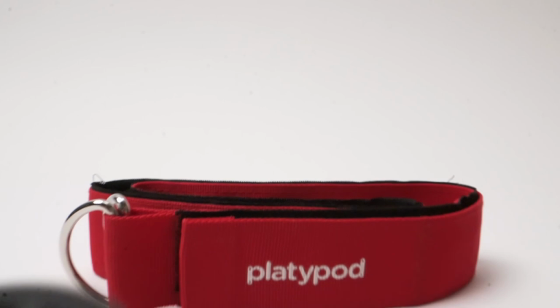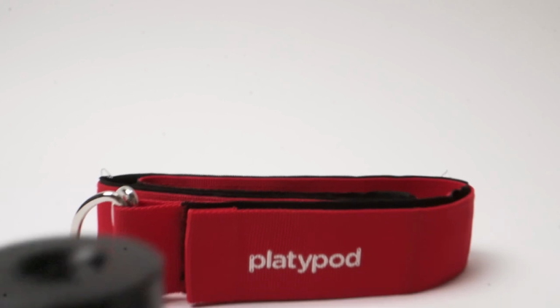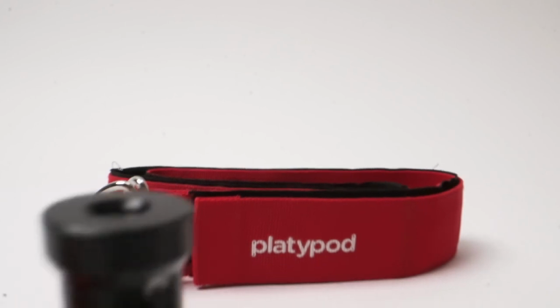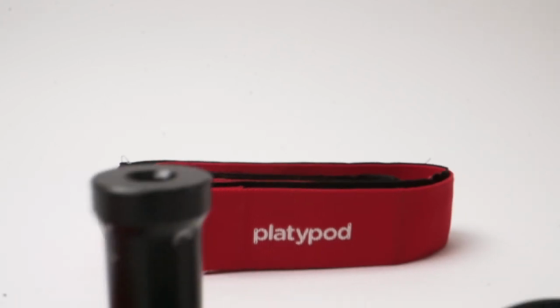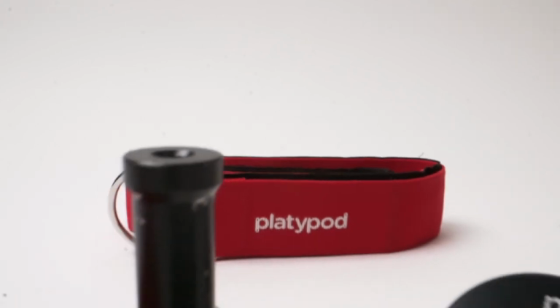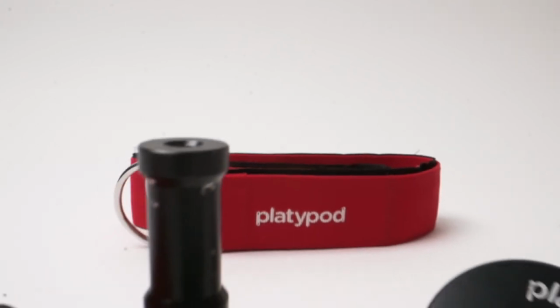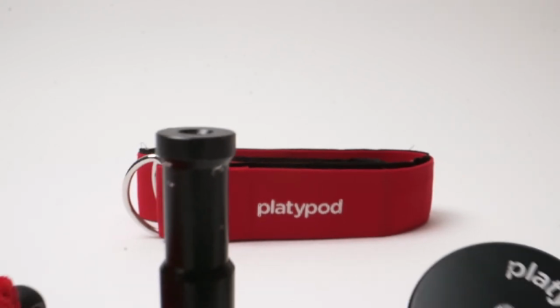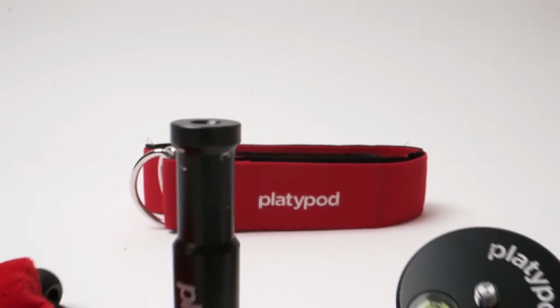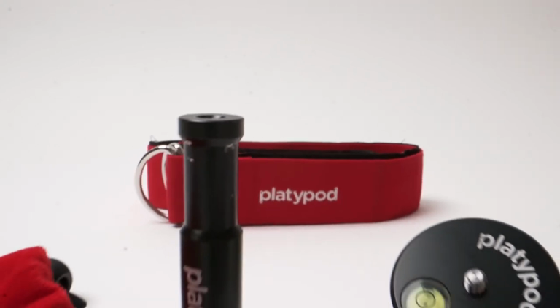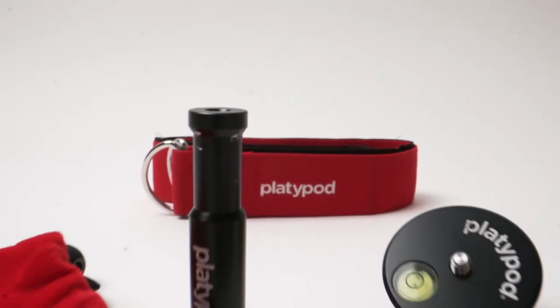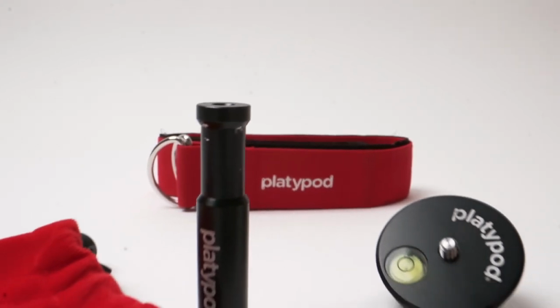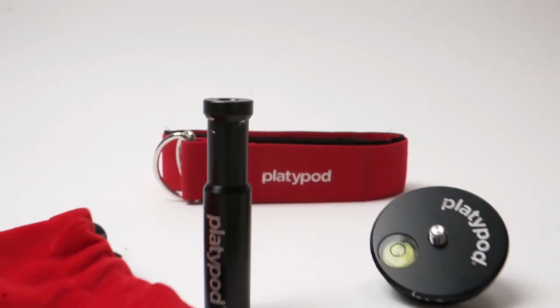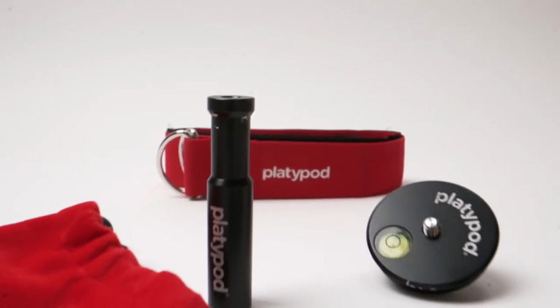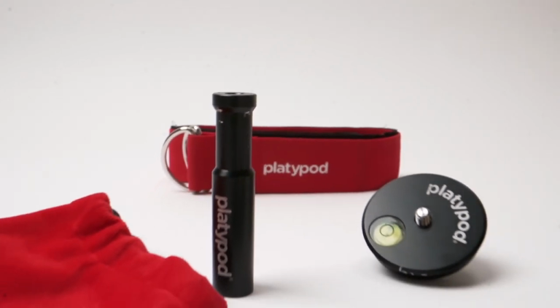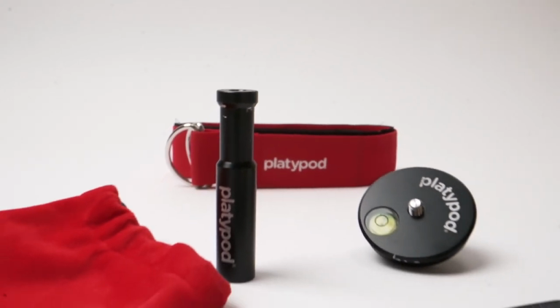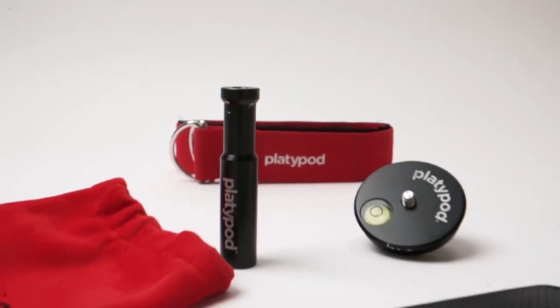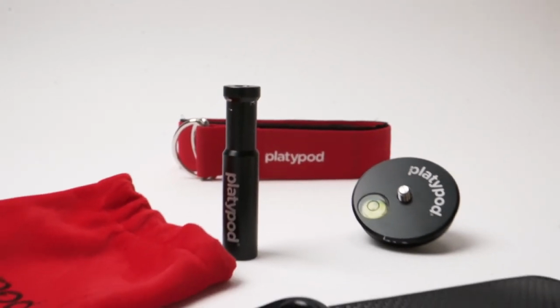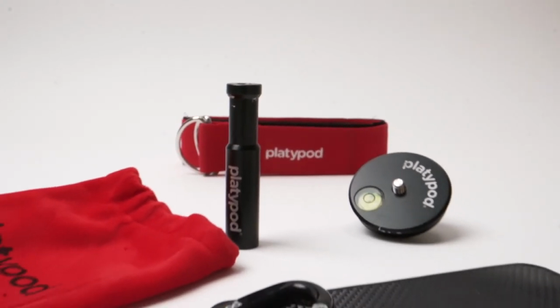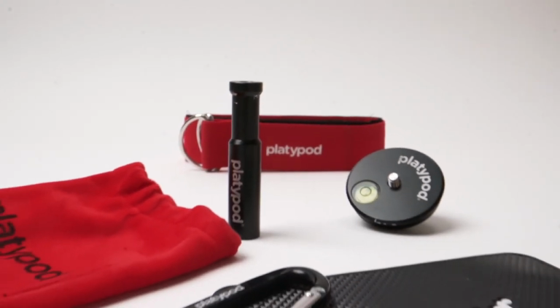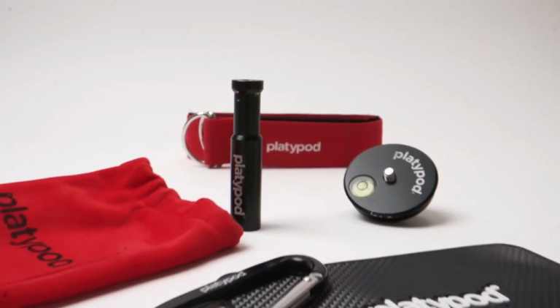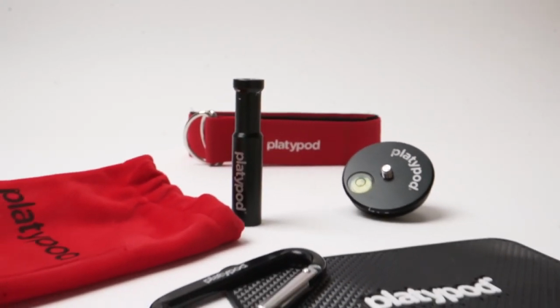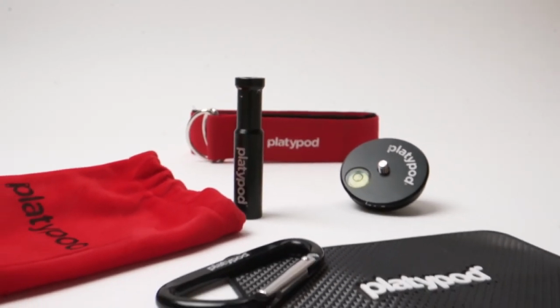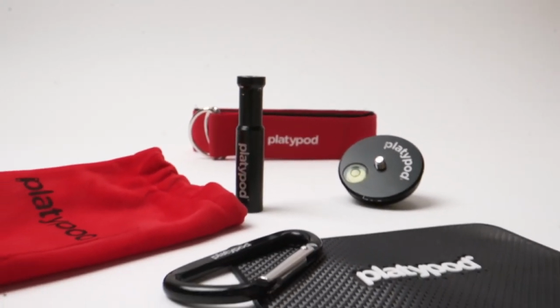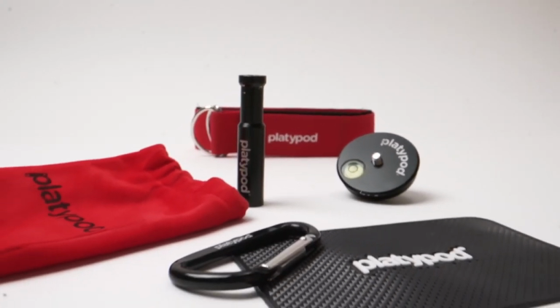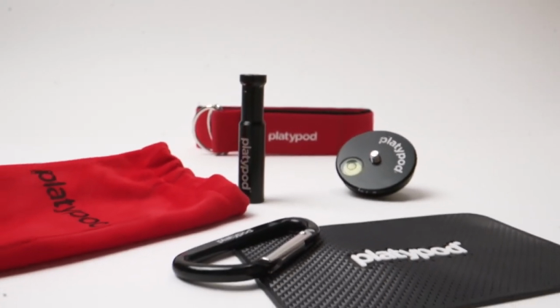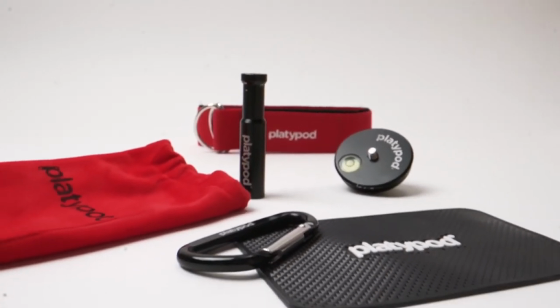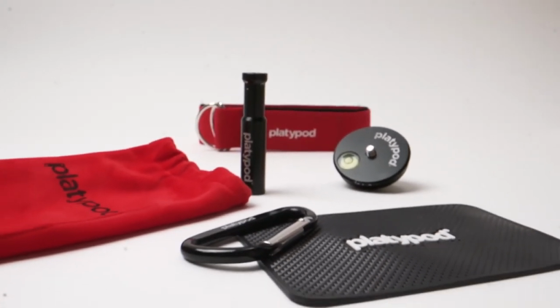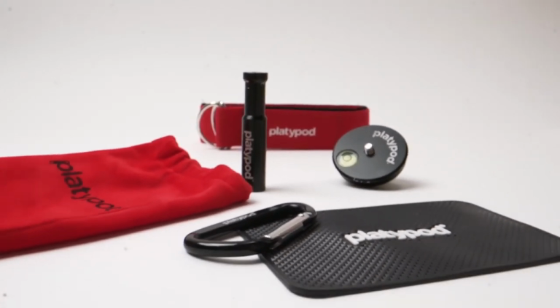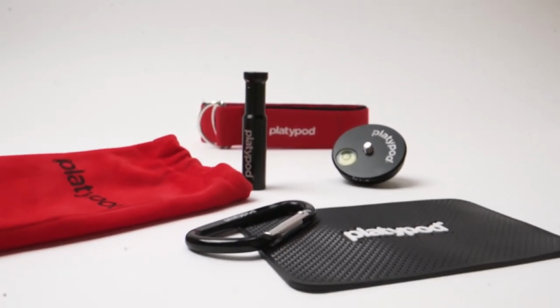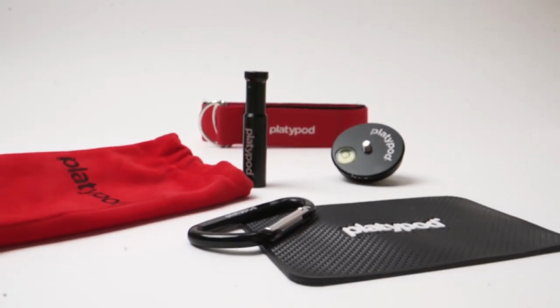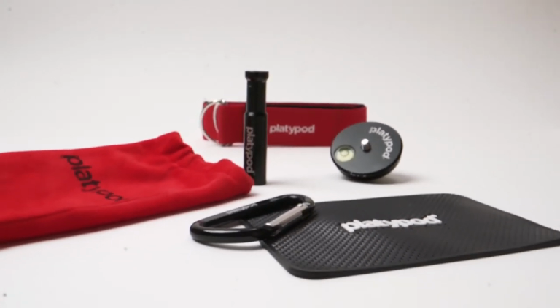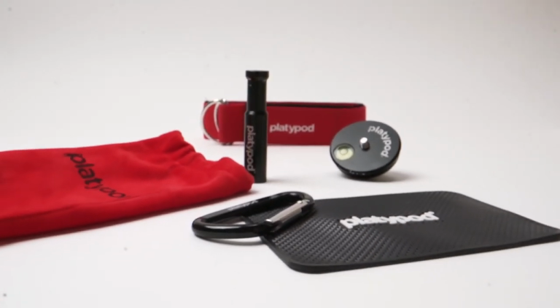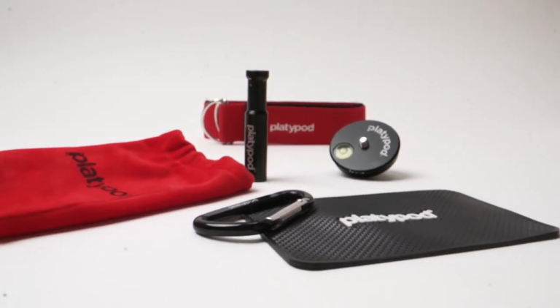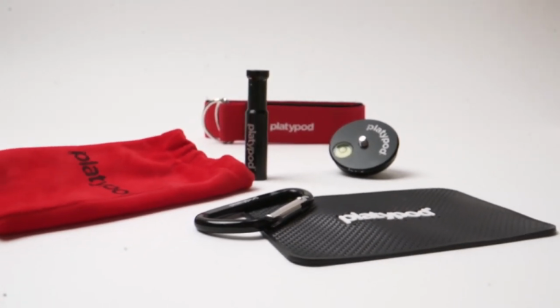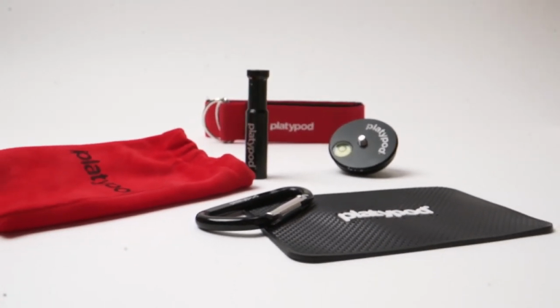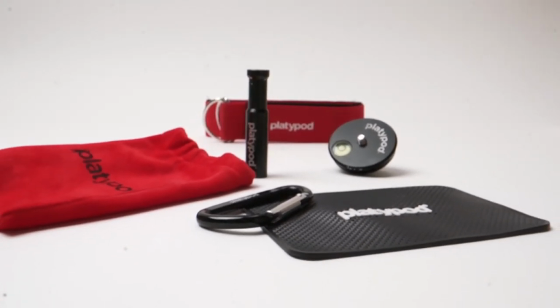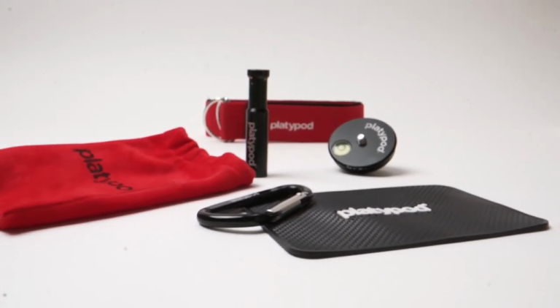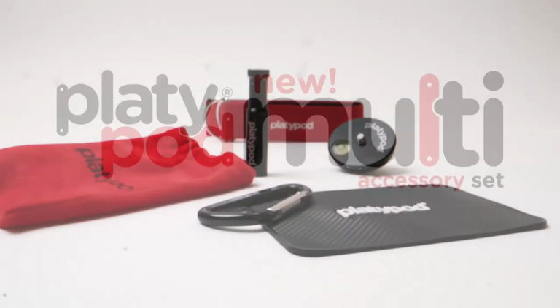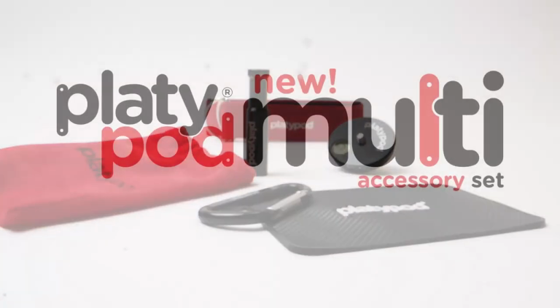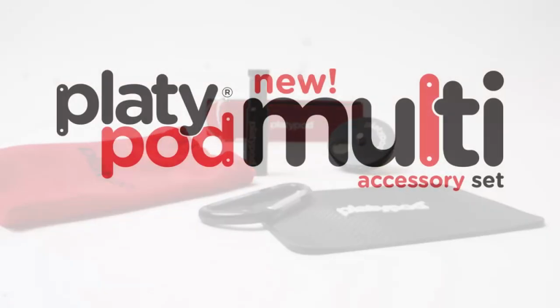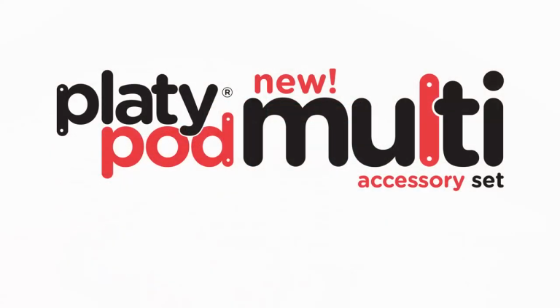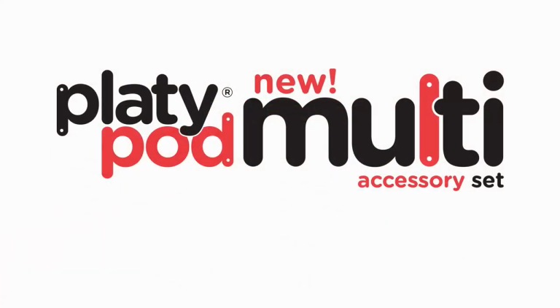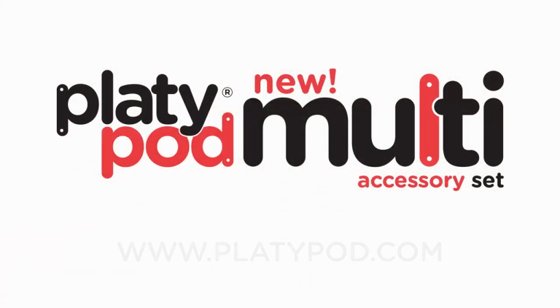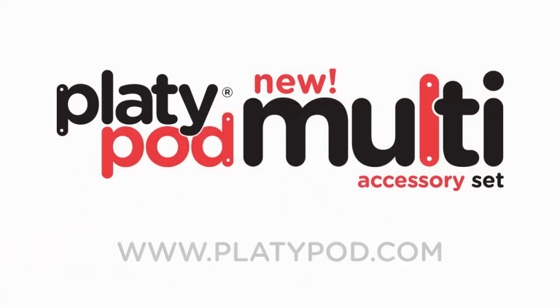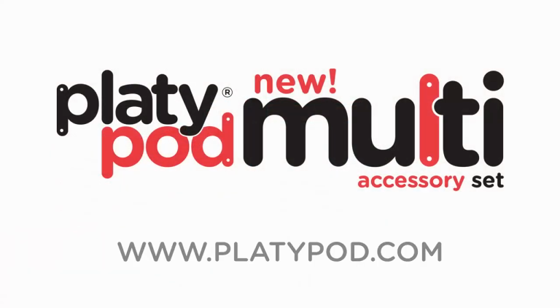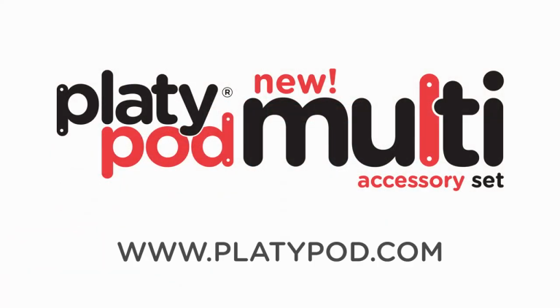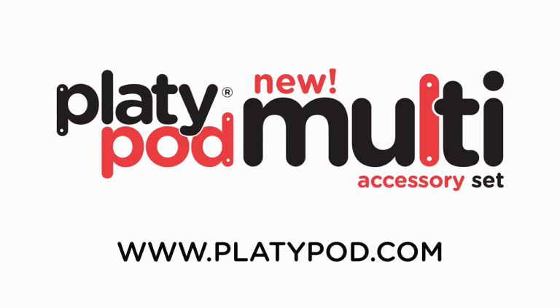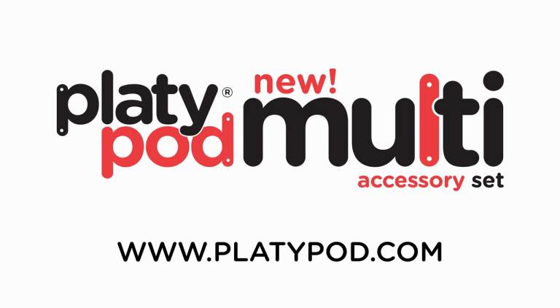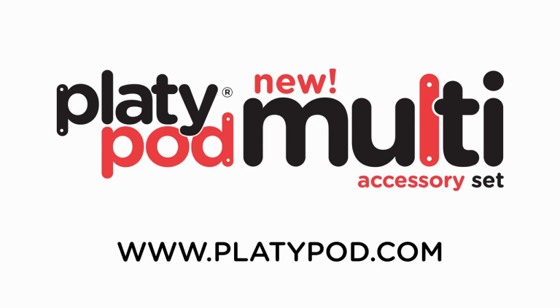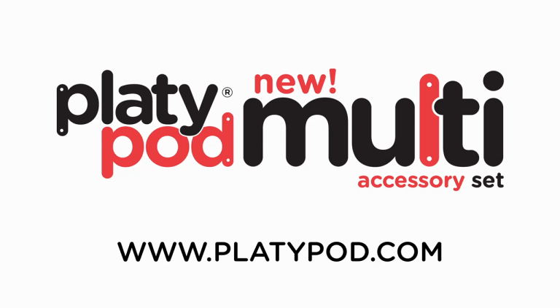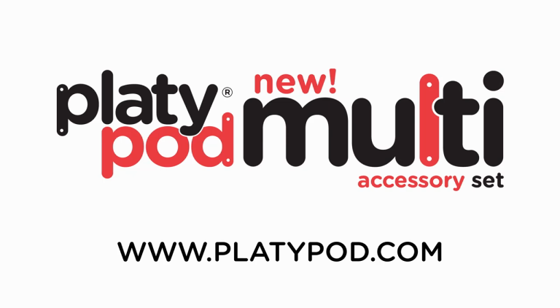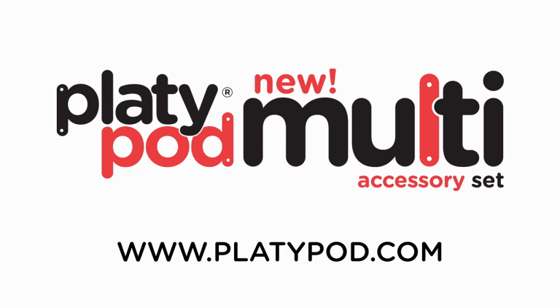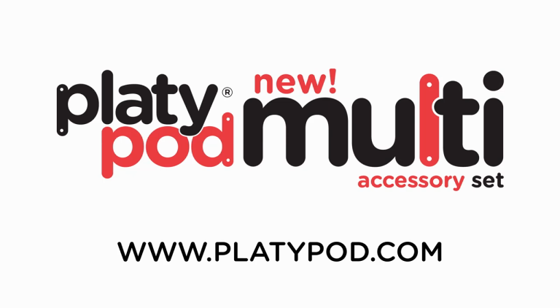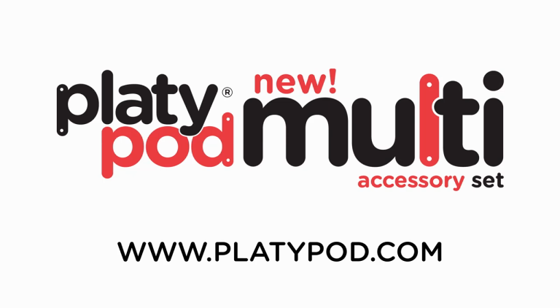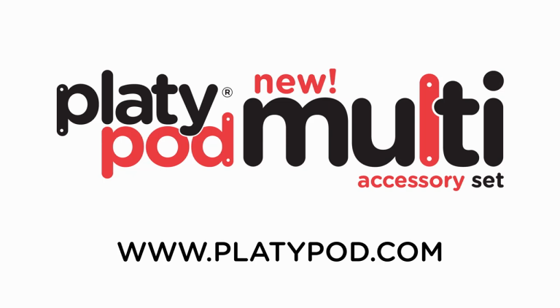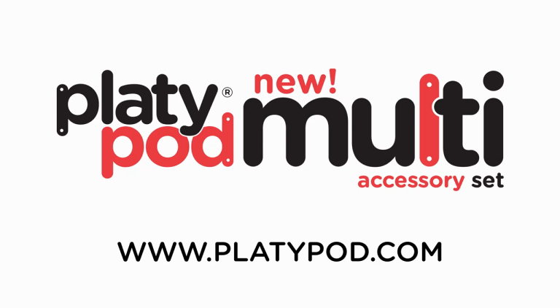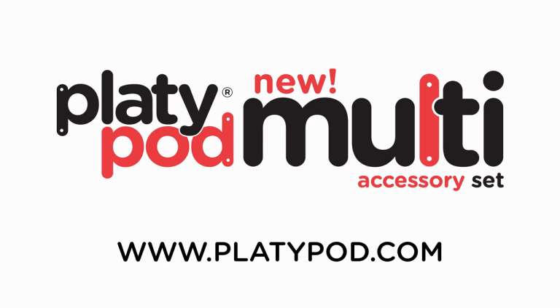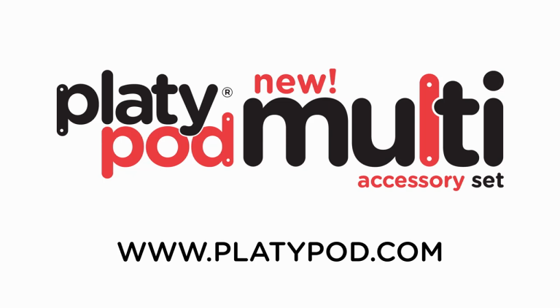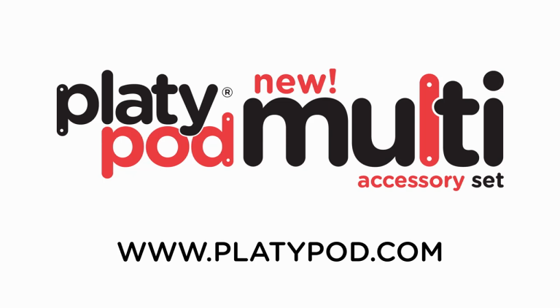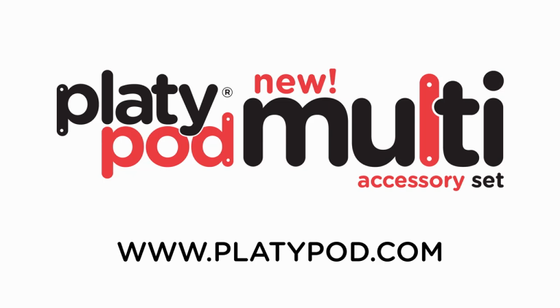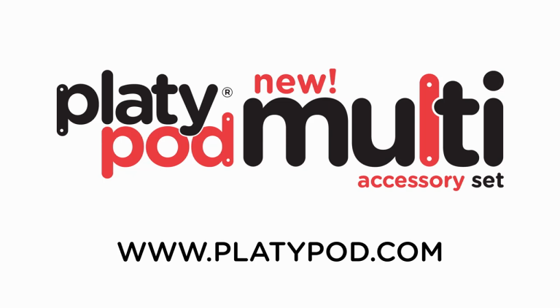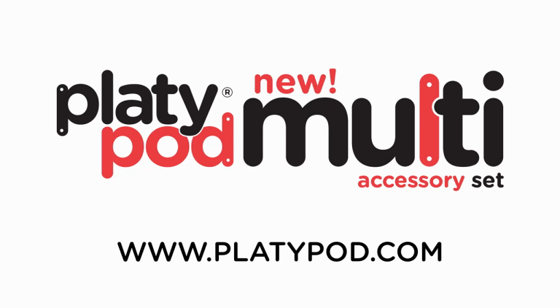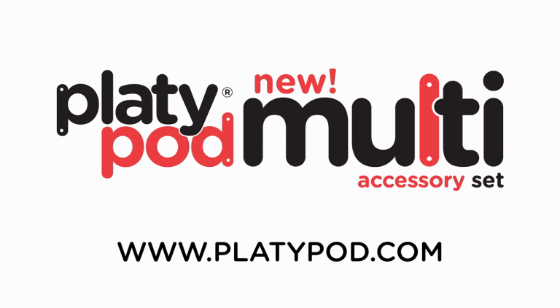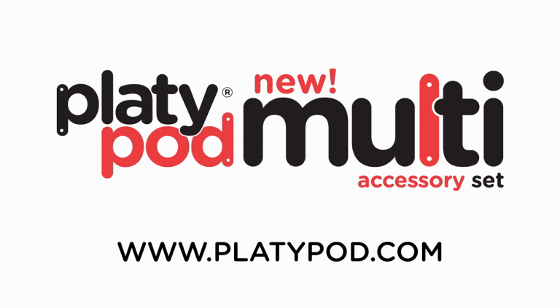And that's just one of the great items you'll find in Platipod's new multi-accessory kit. Go to platipod.com for more details.